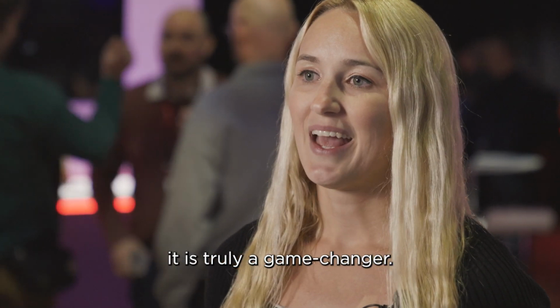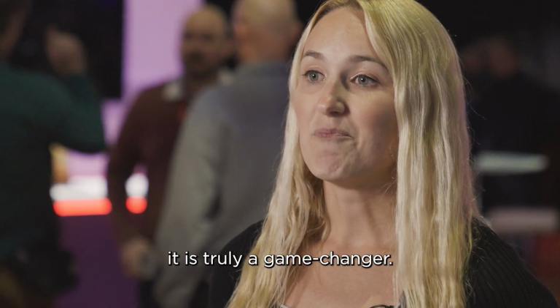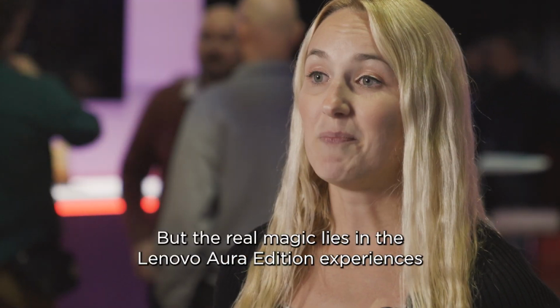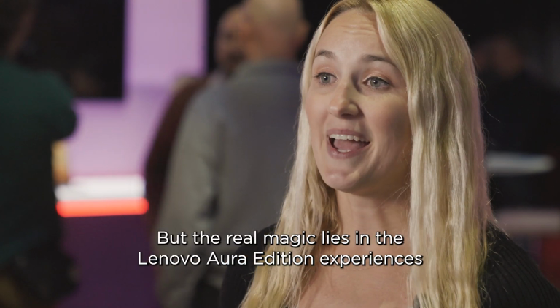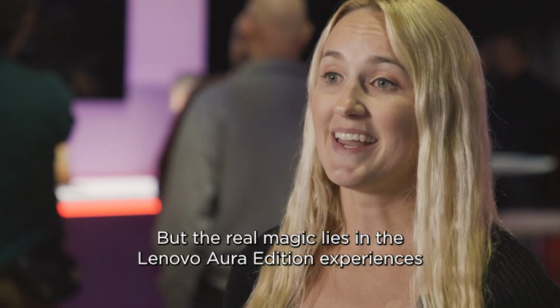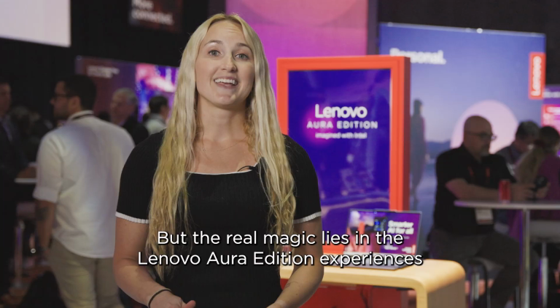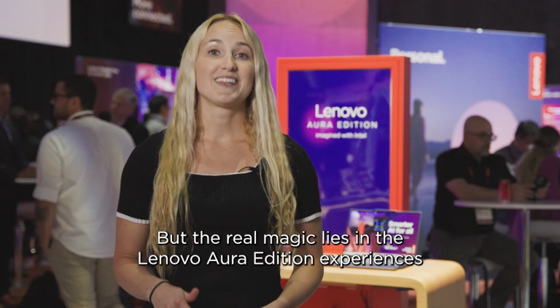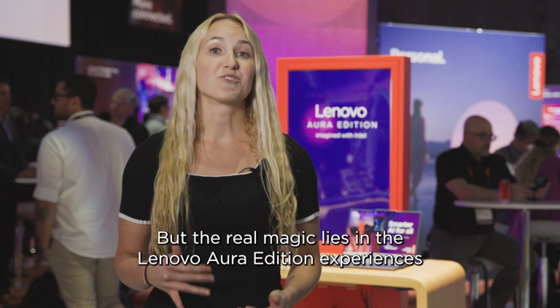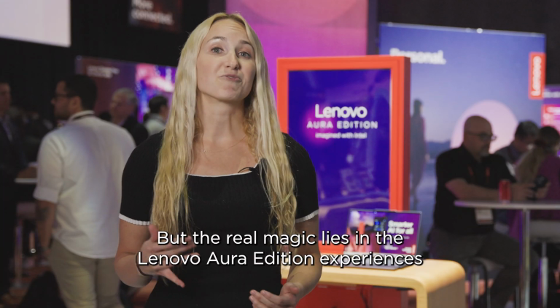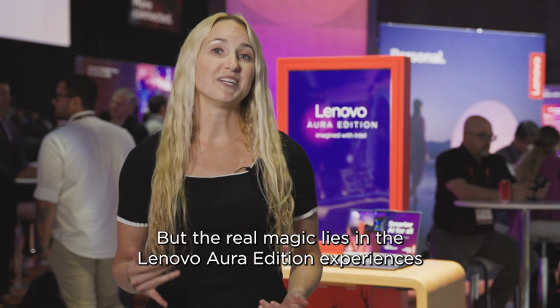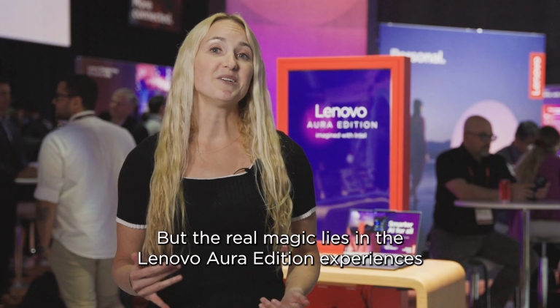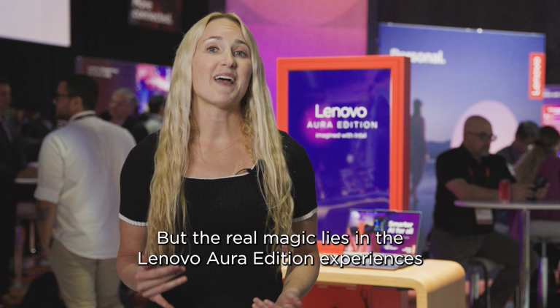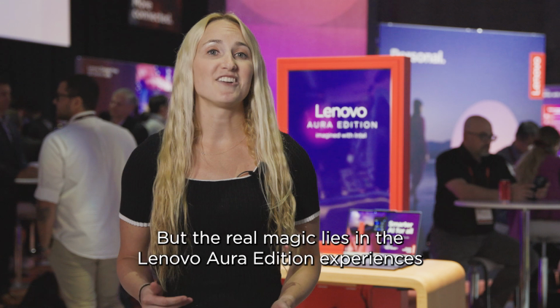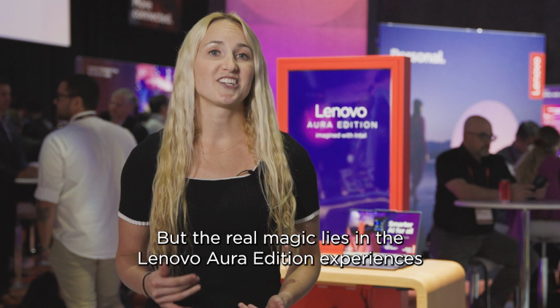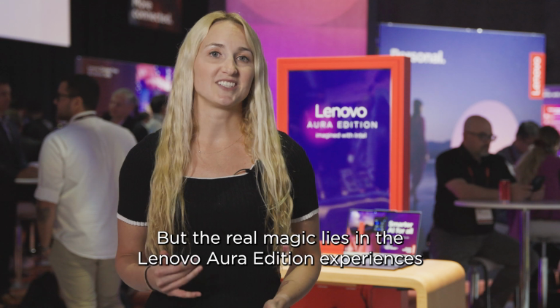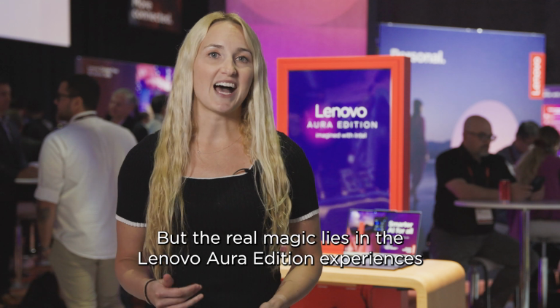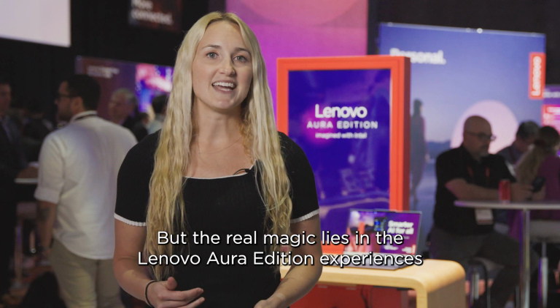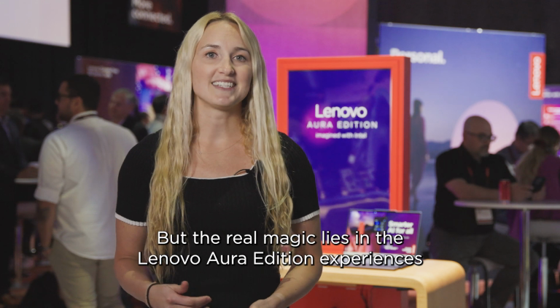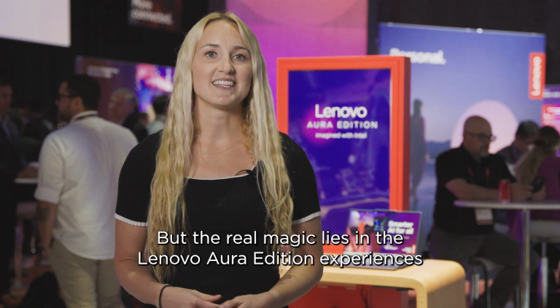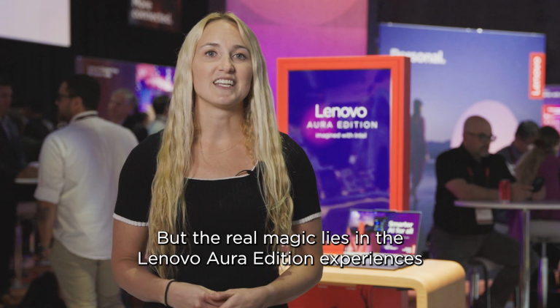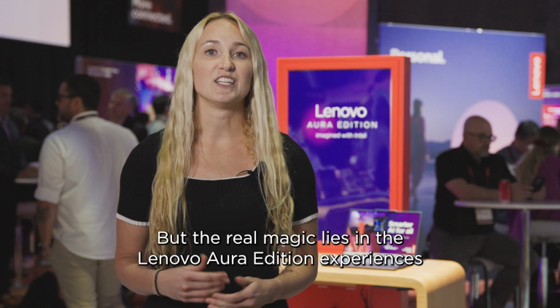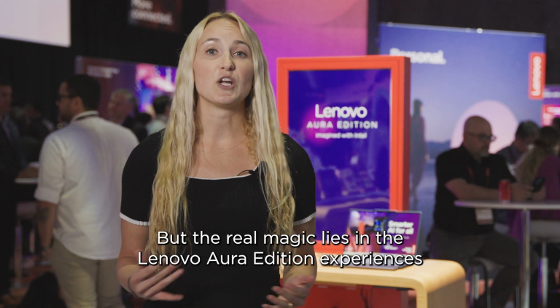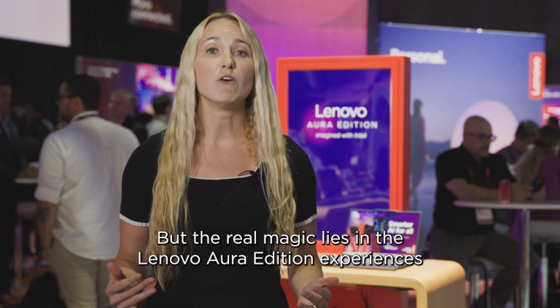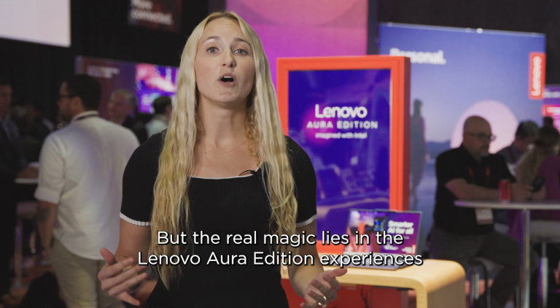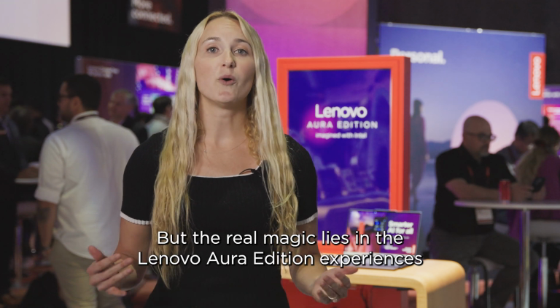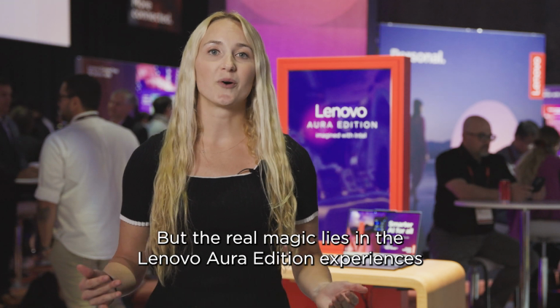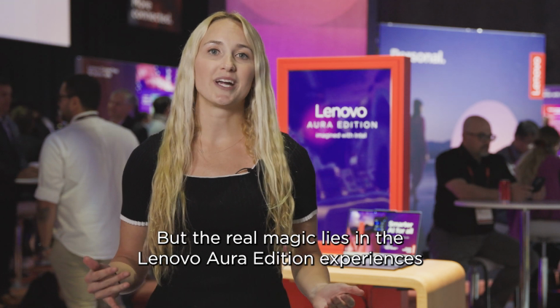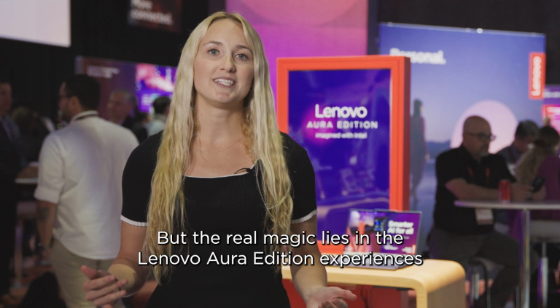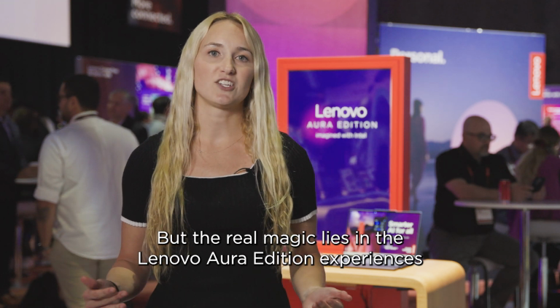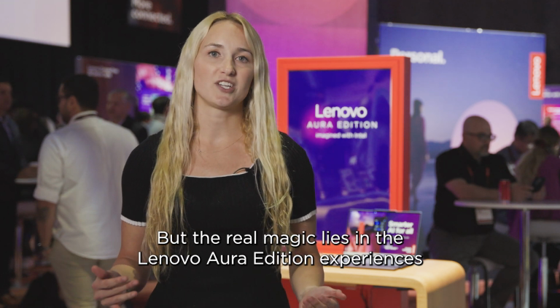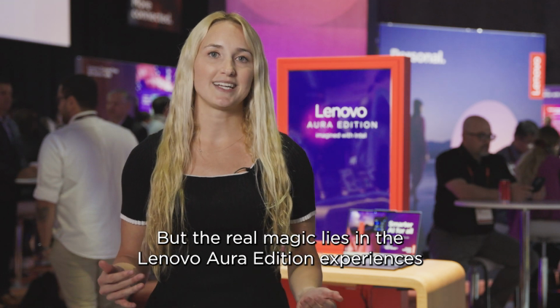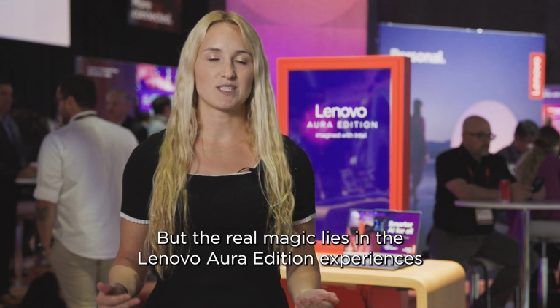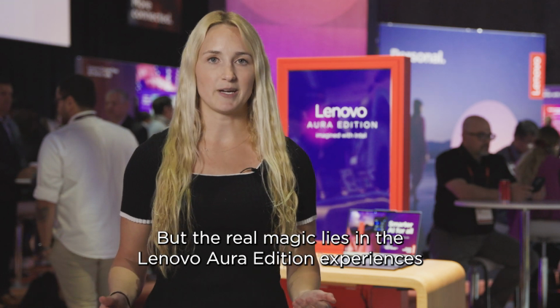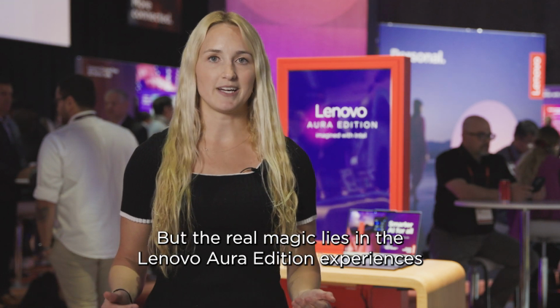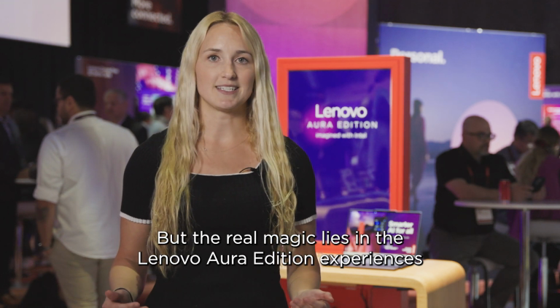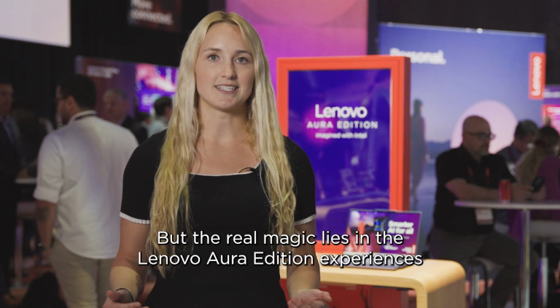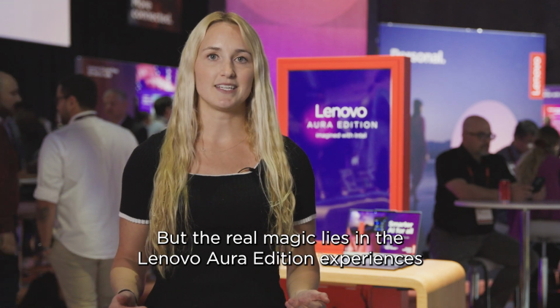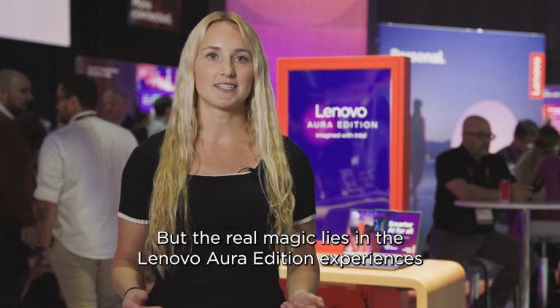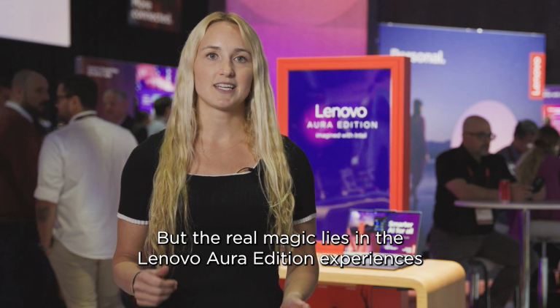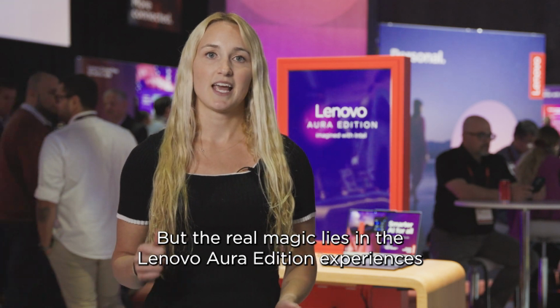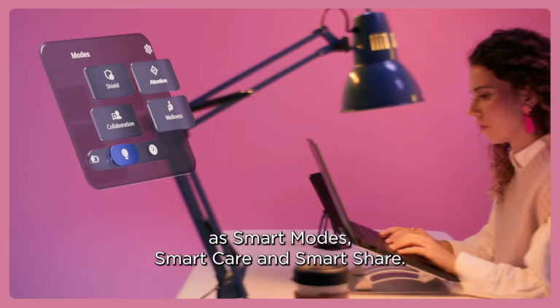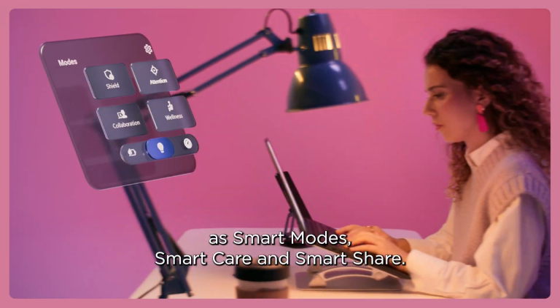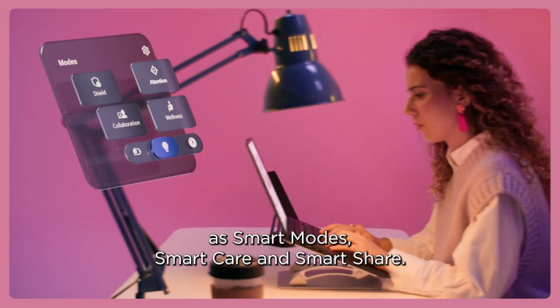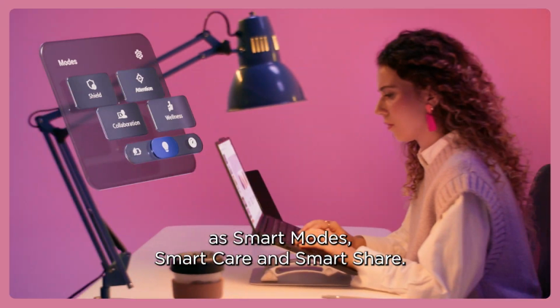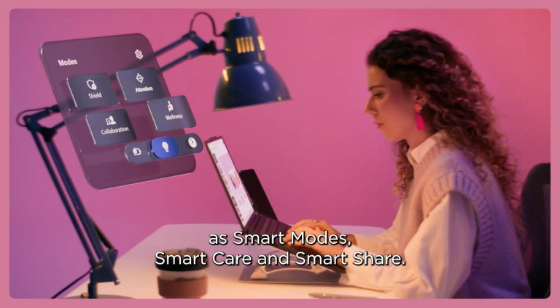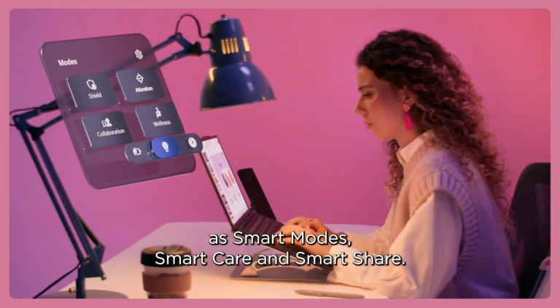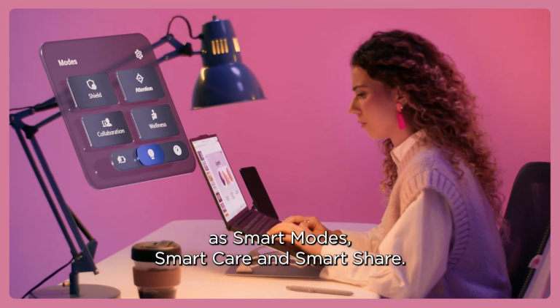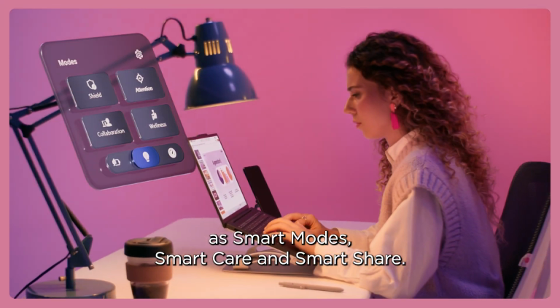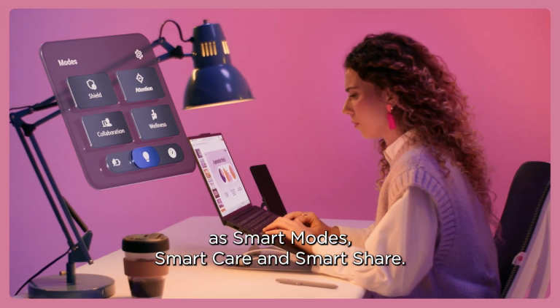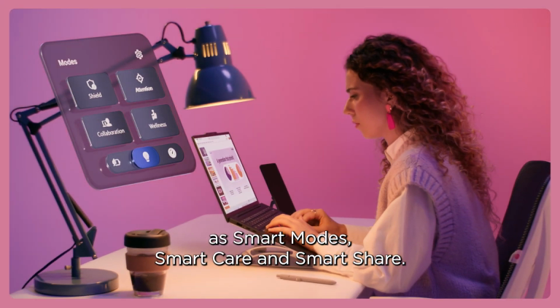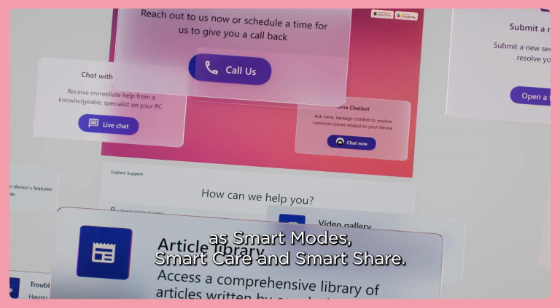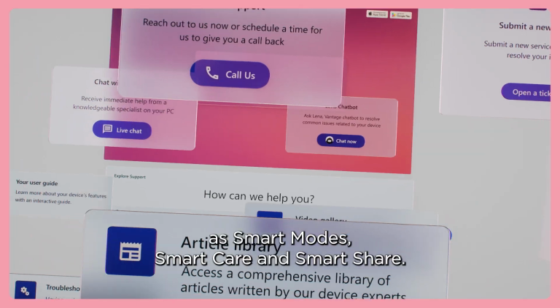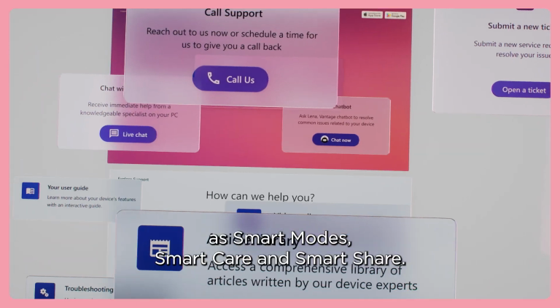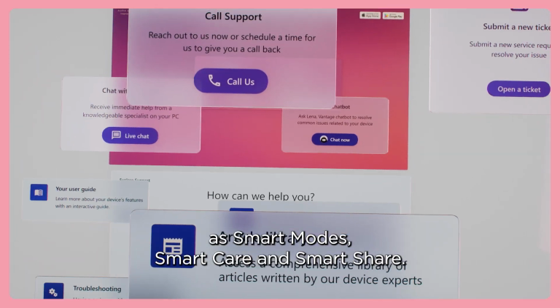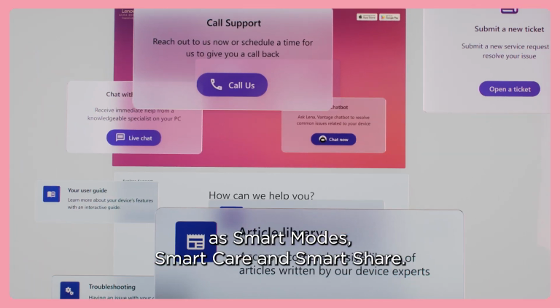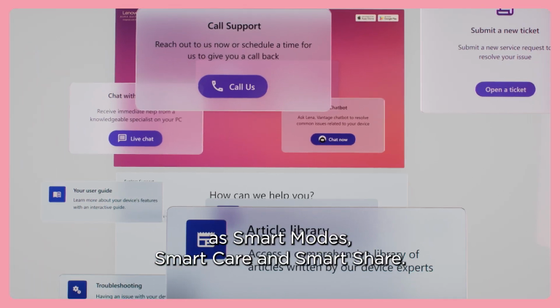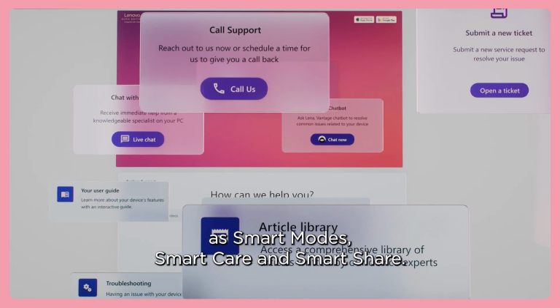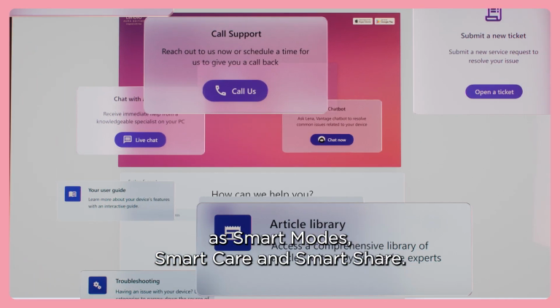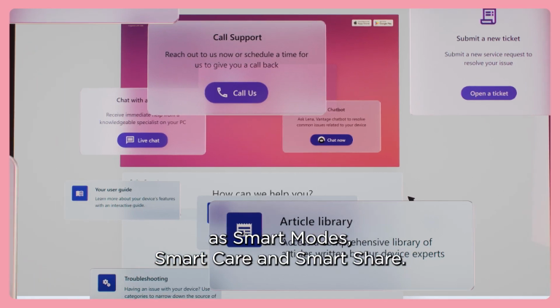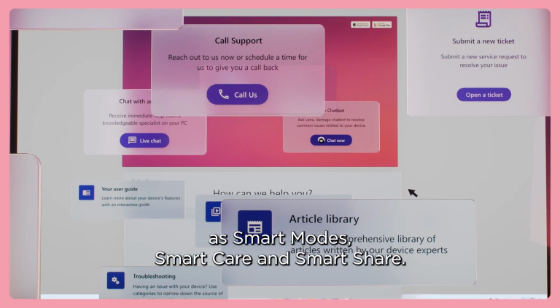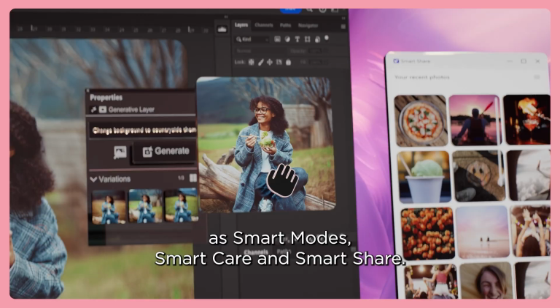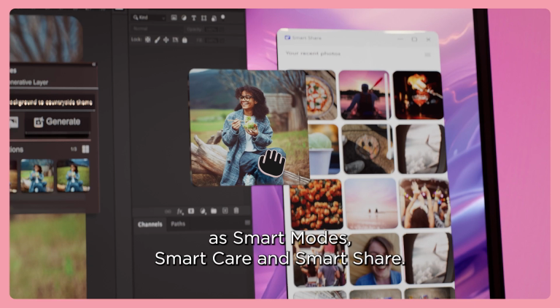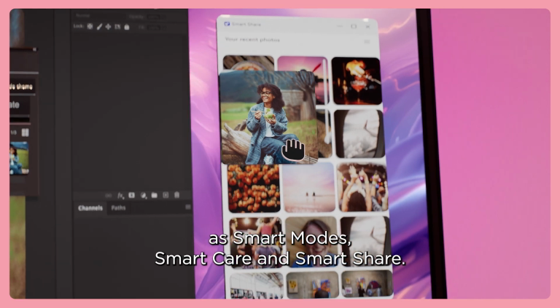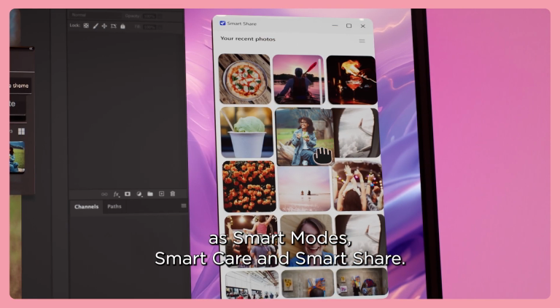The real magic lies in the Lenovo Aura Edition experiences: Smart Modes, Smart Care, and Smart Share.